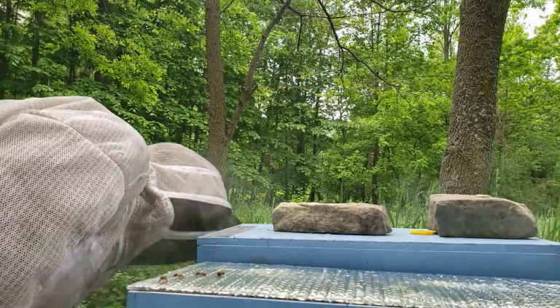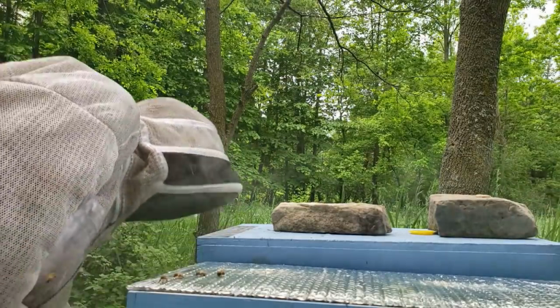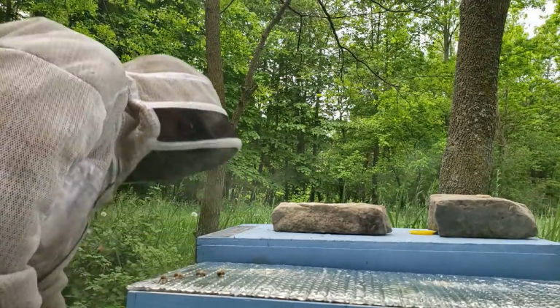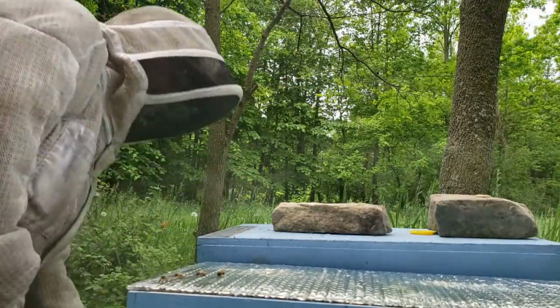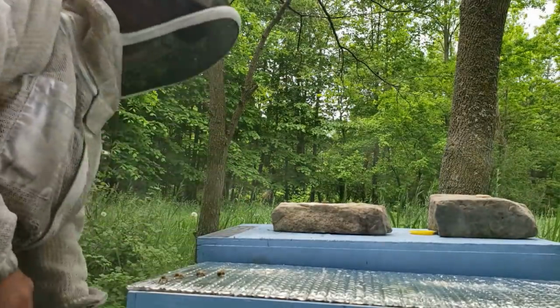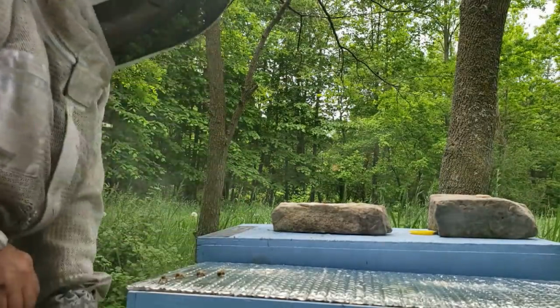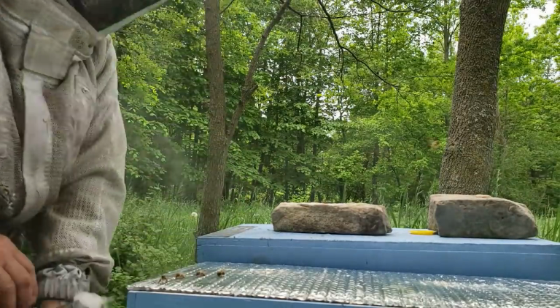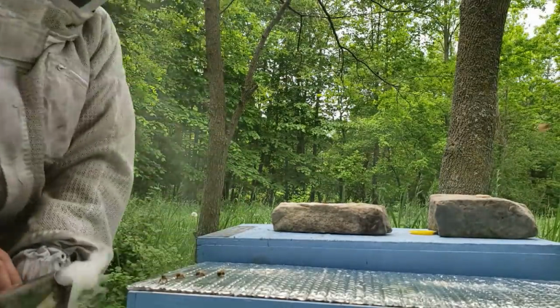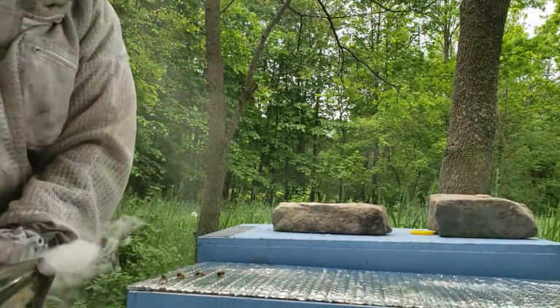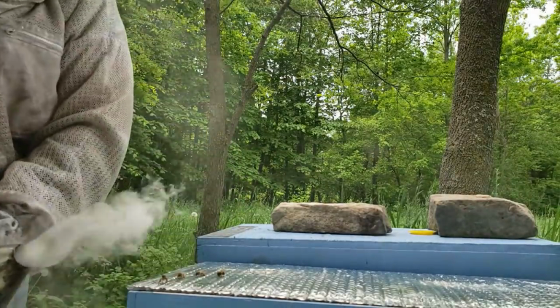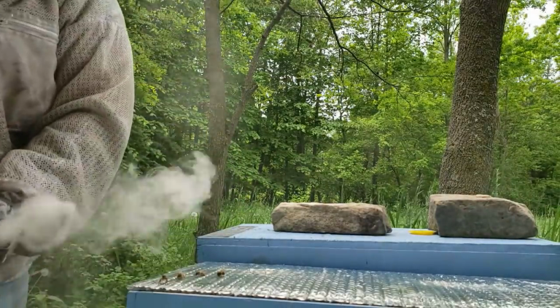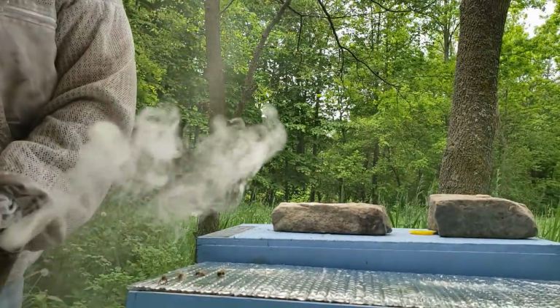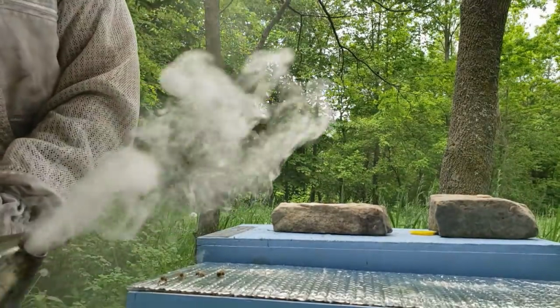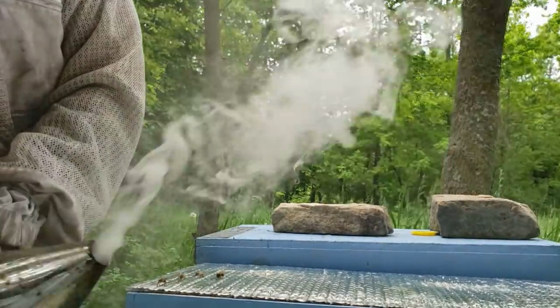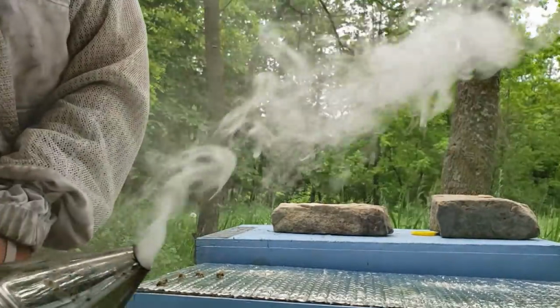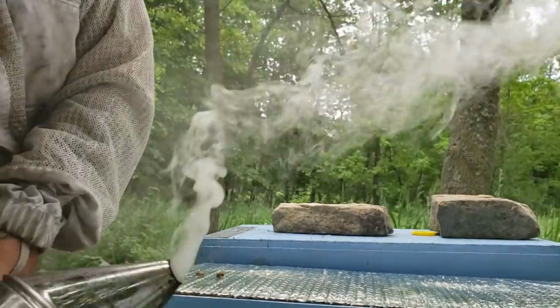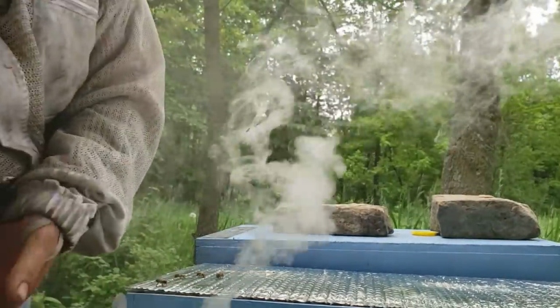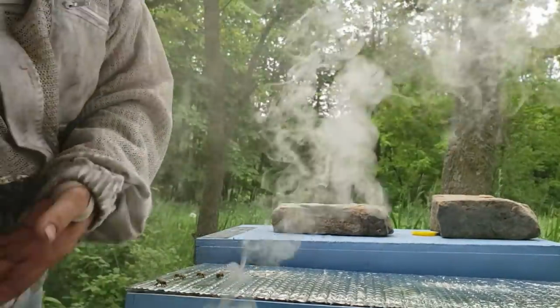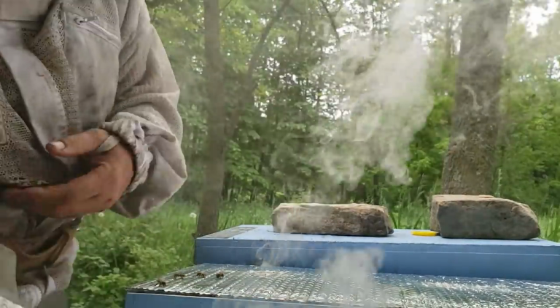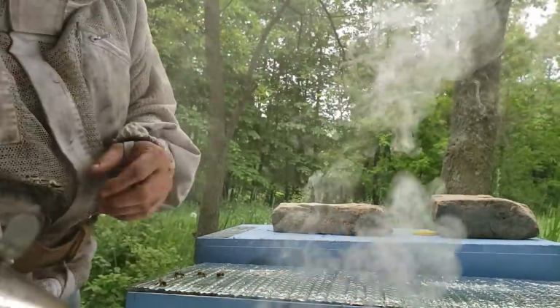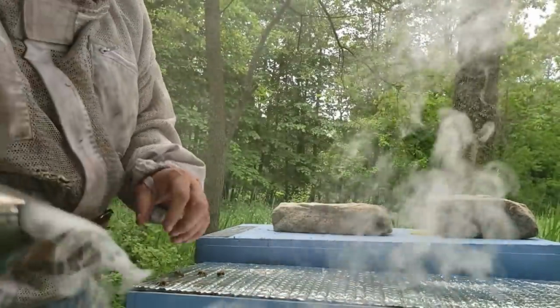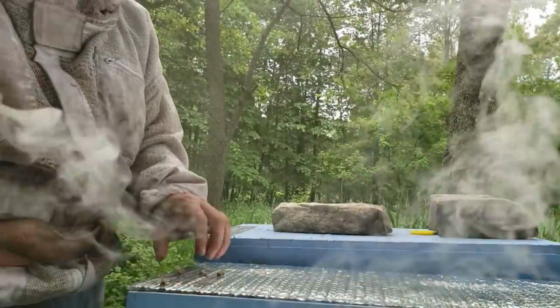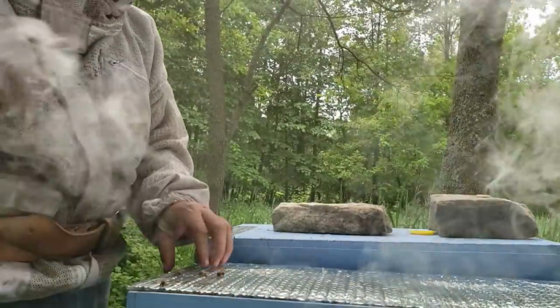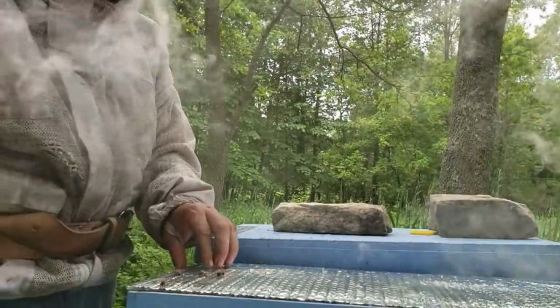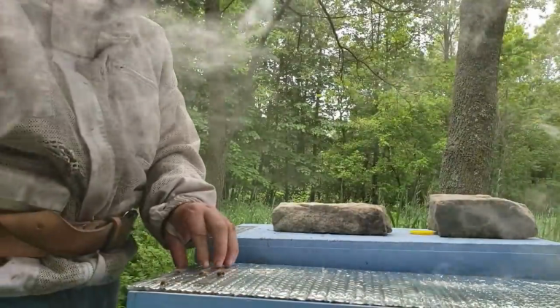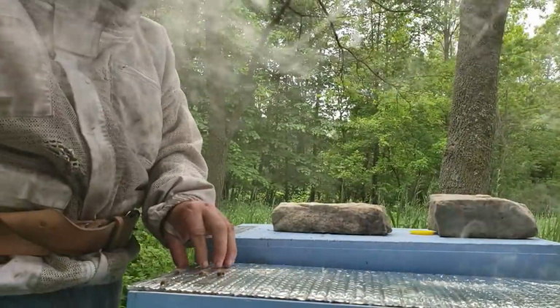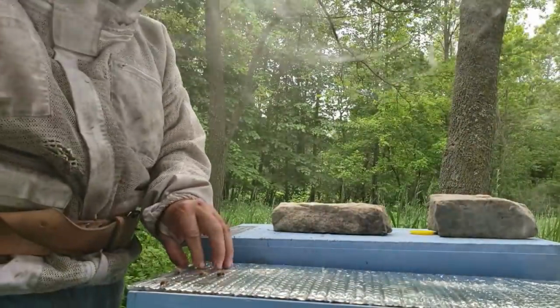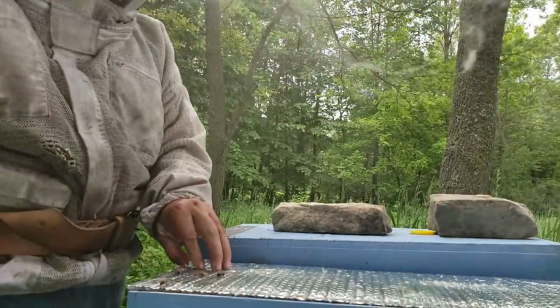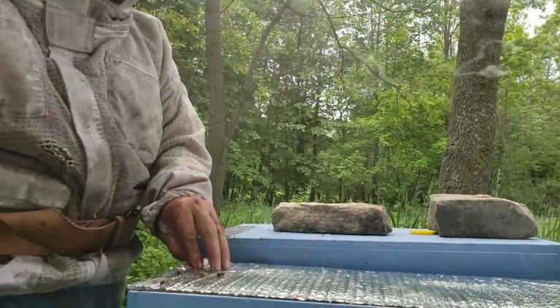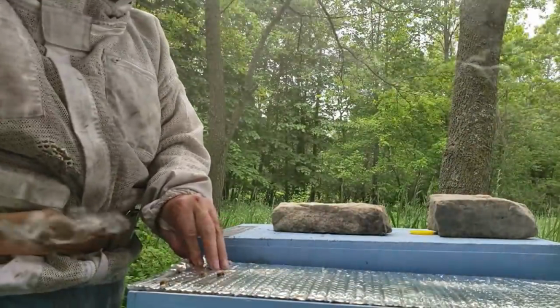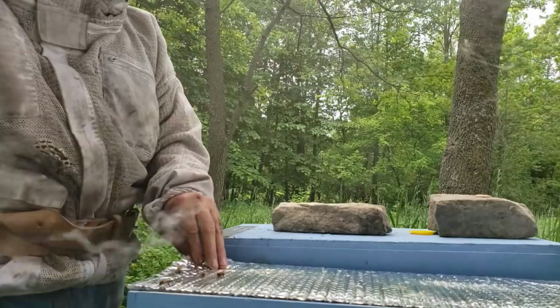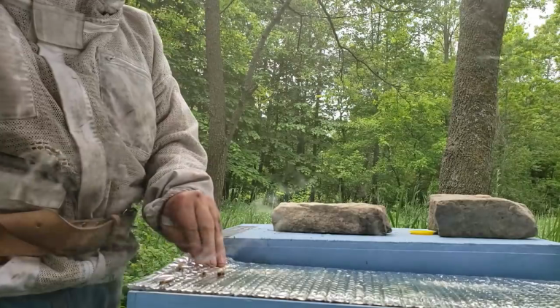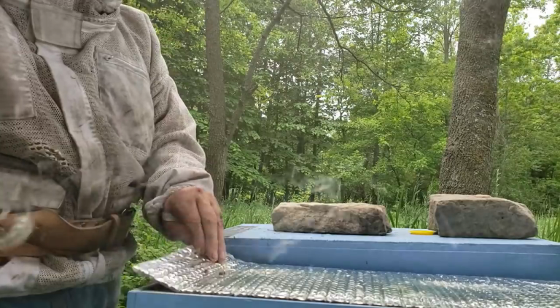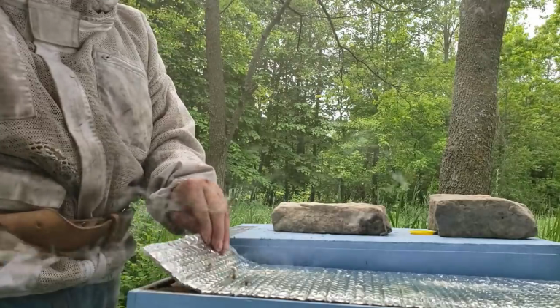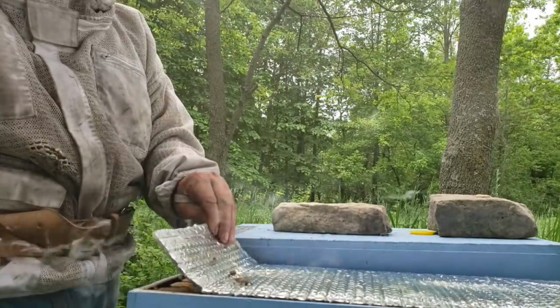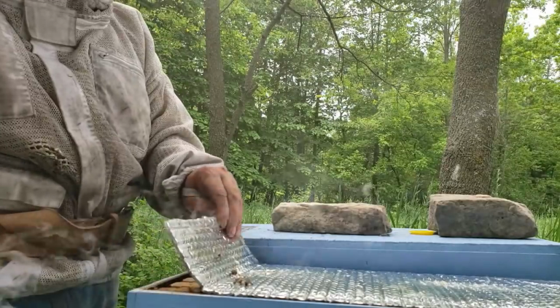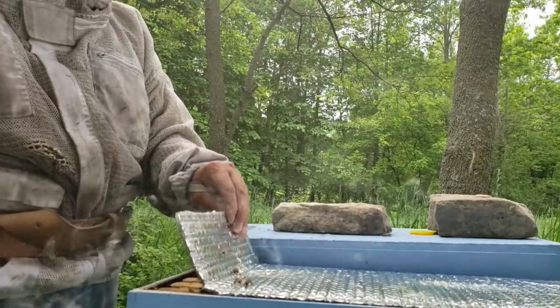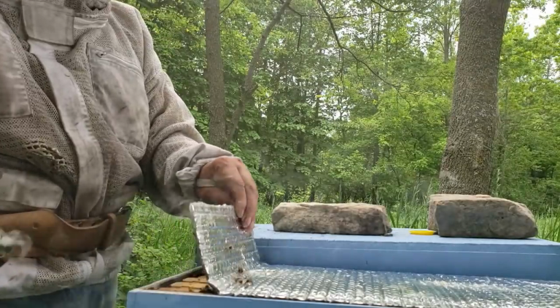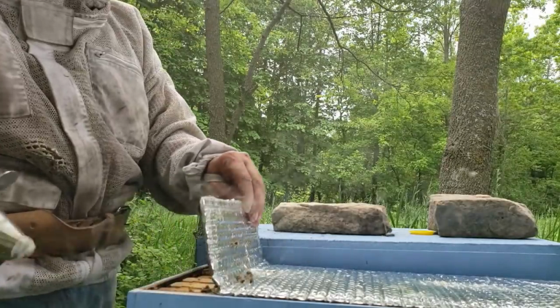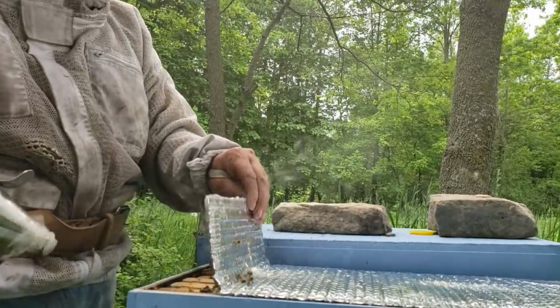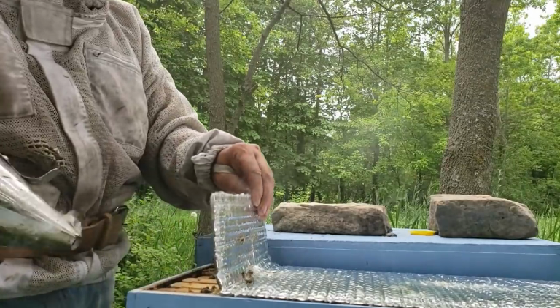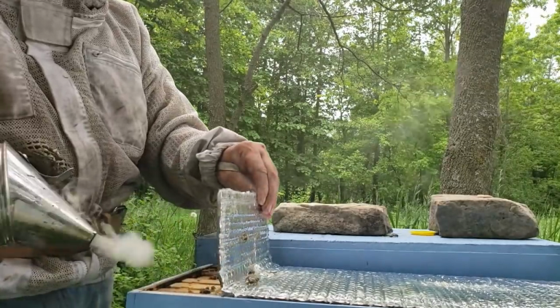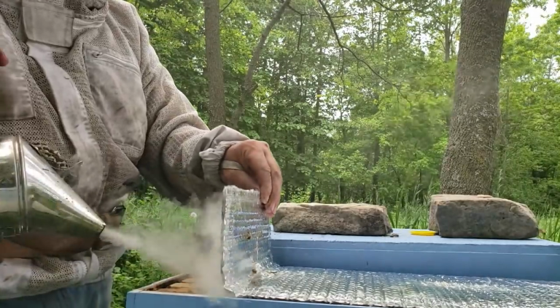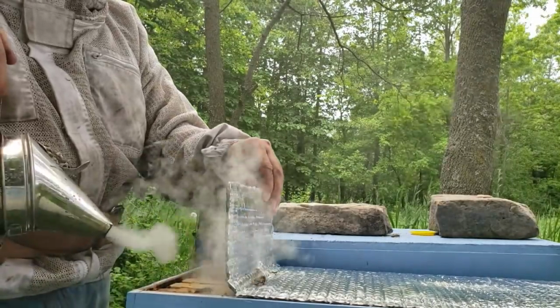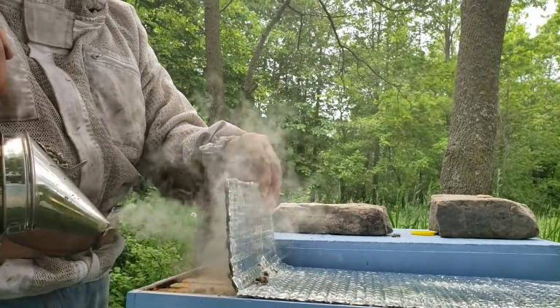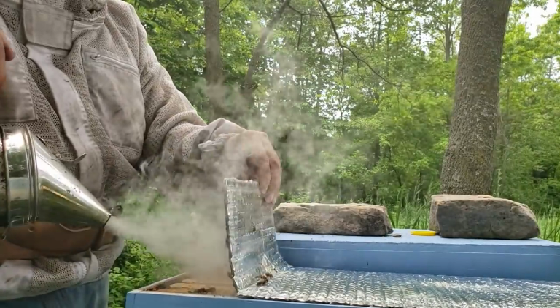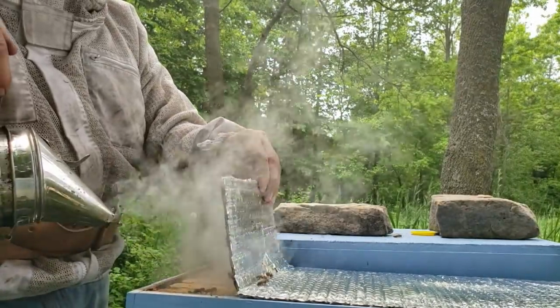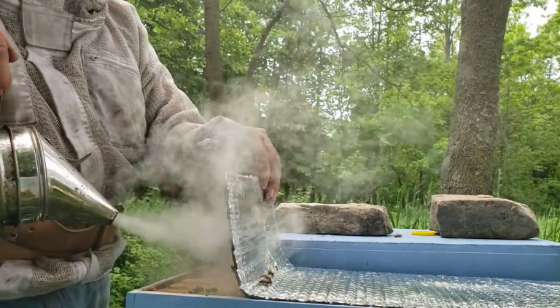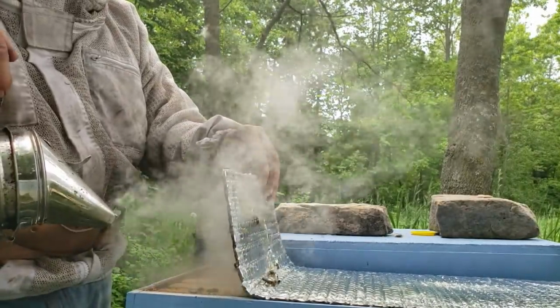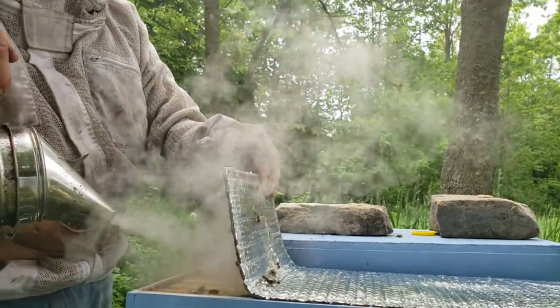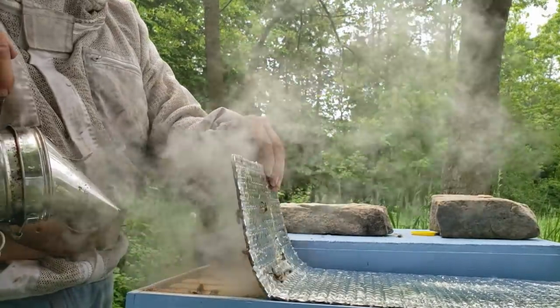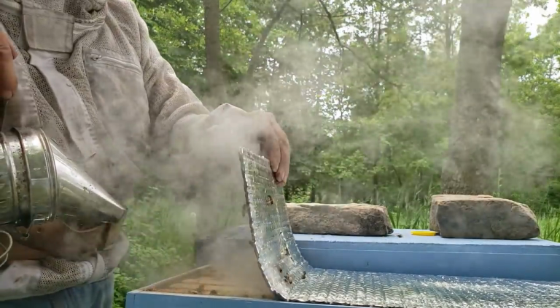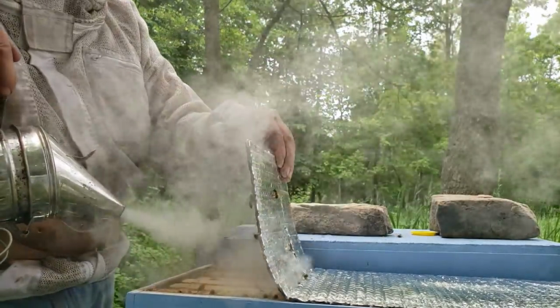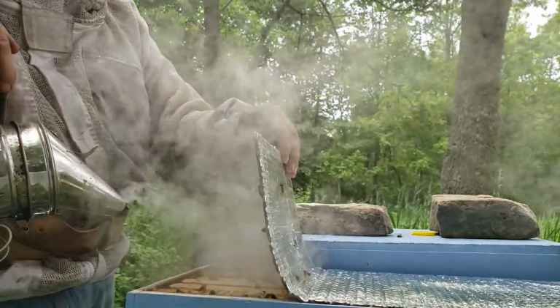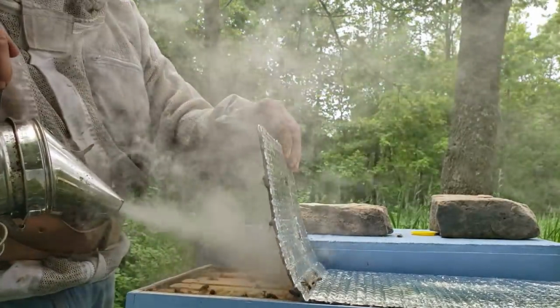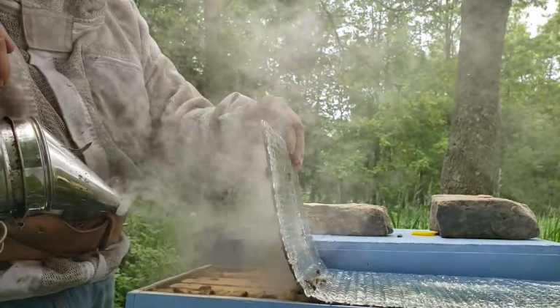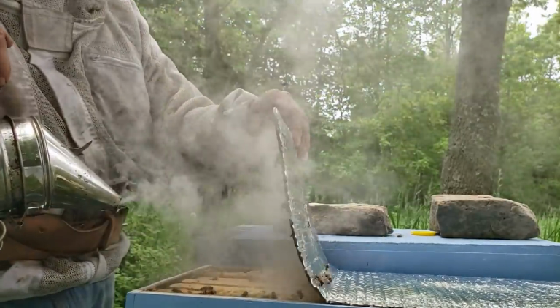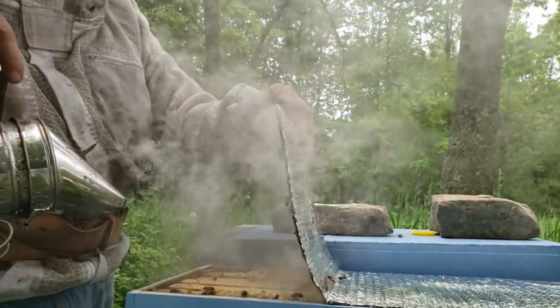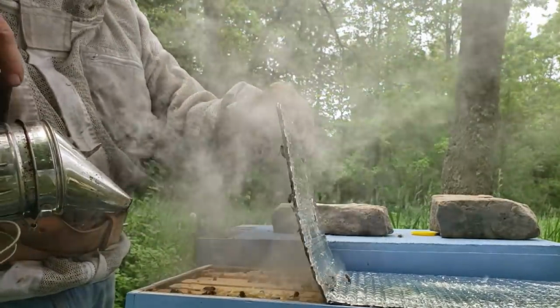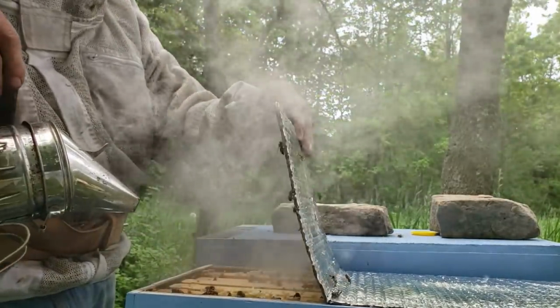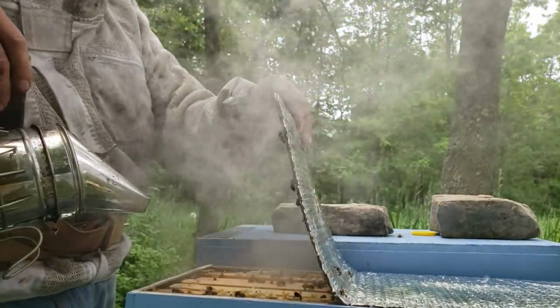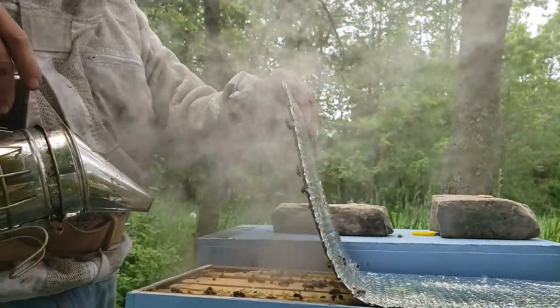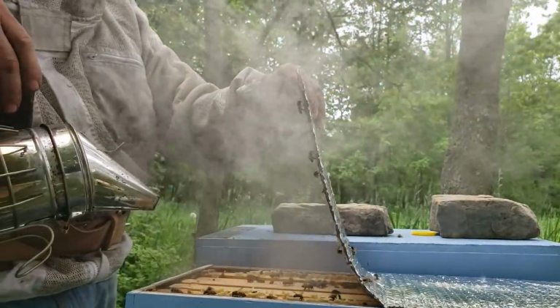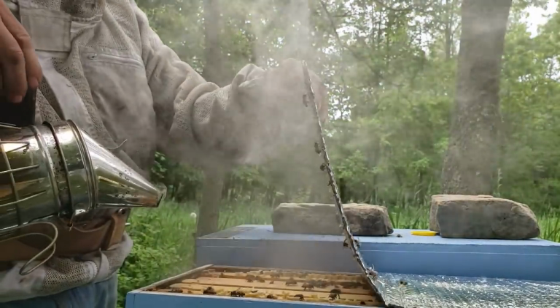So that was pretty wild. The first hive had all capped brood or nothing at all. No swarm cells though.